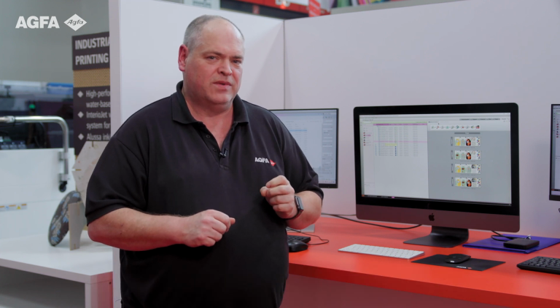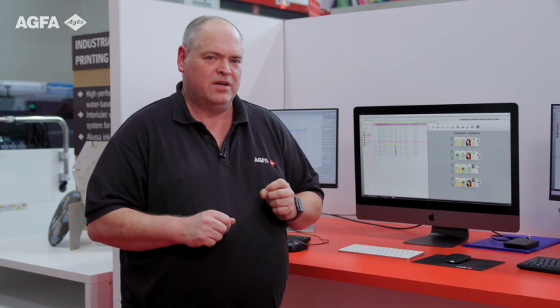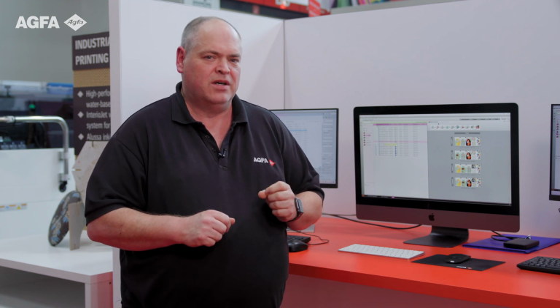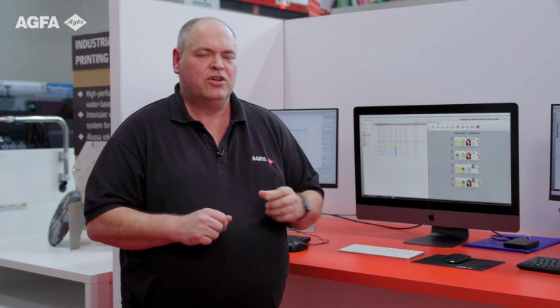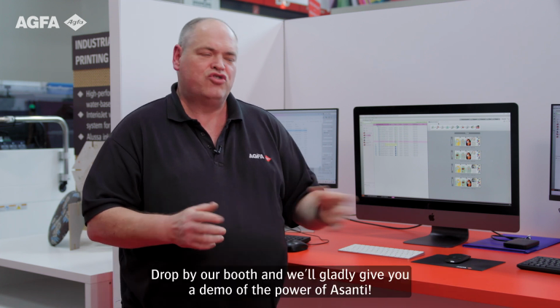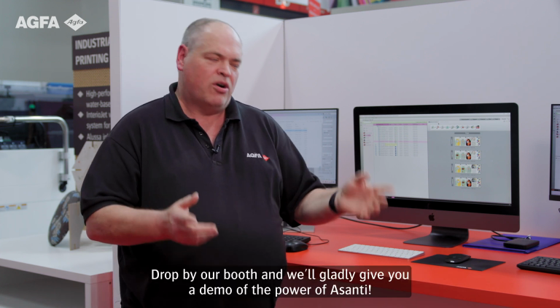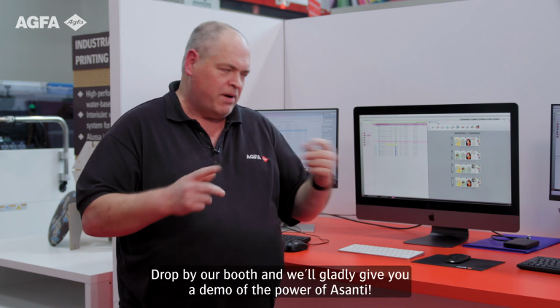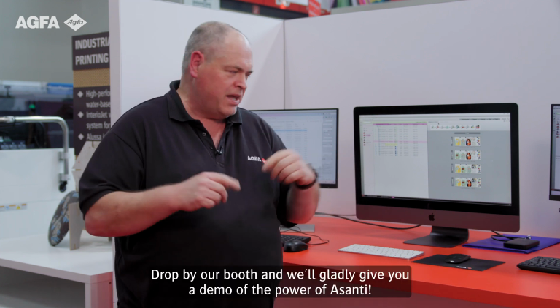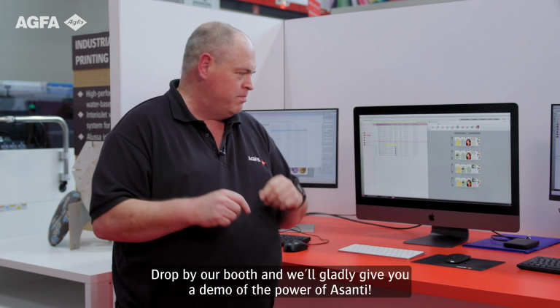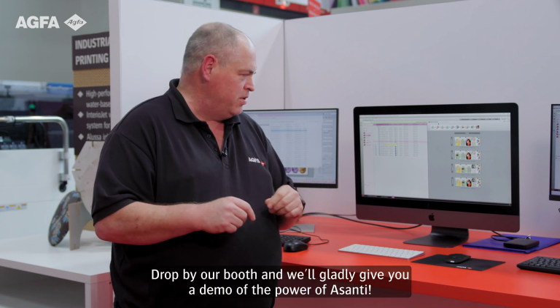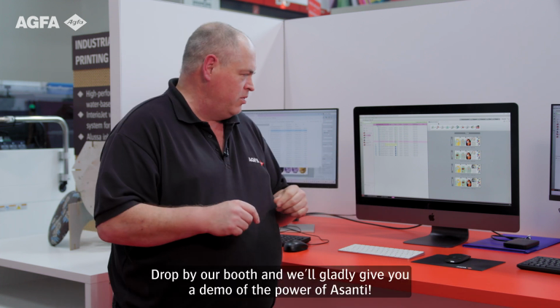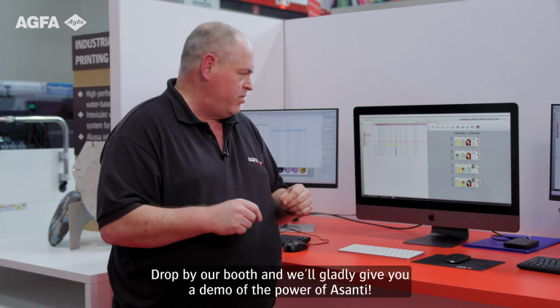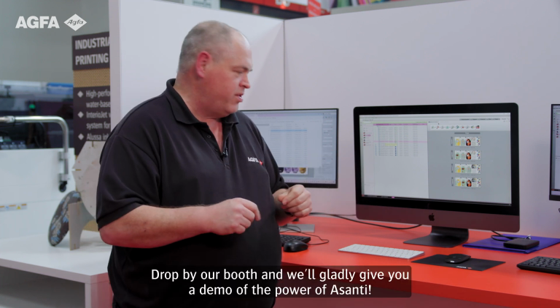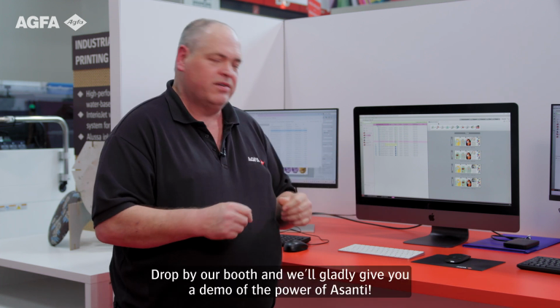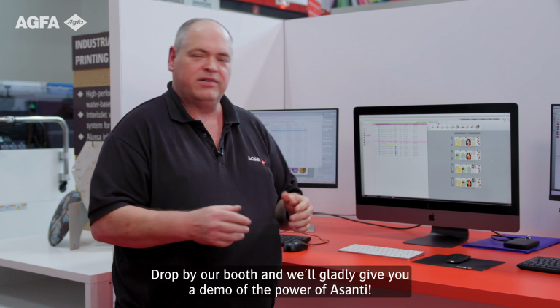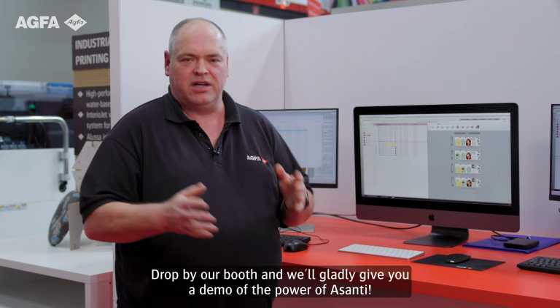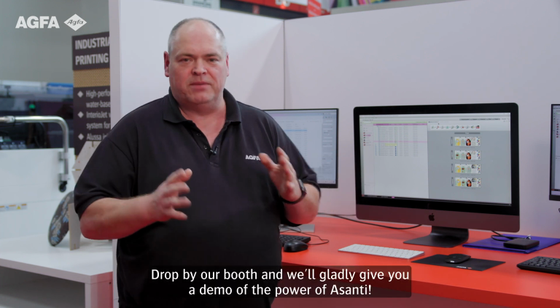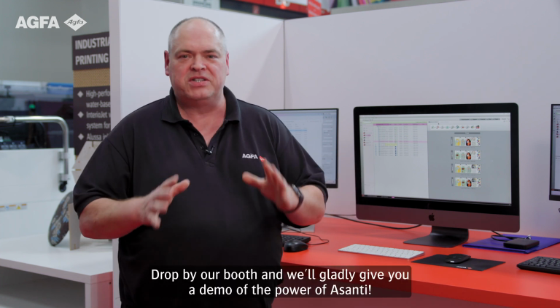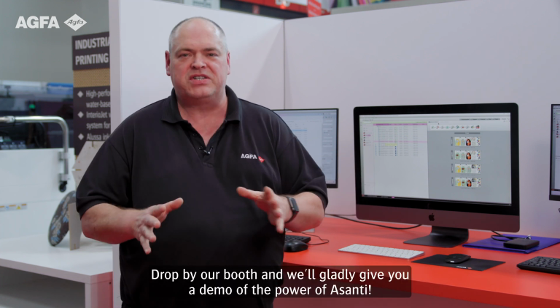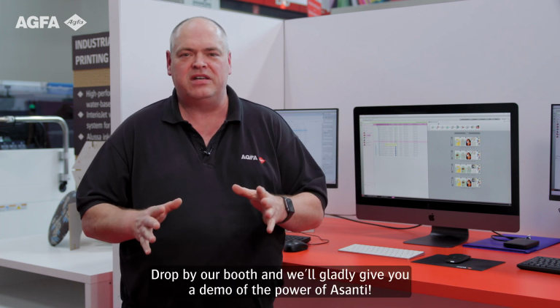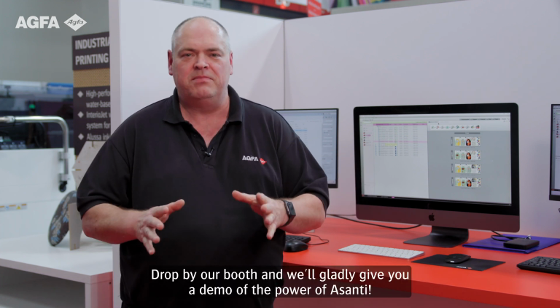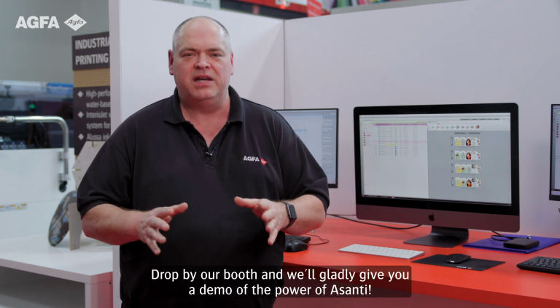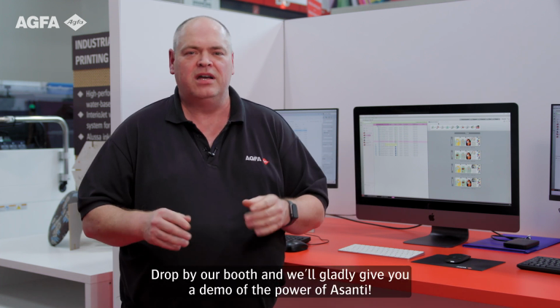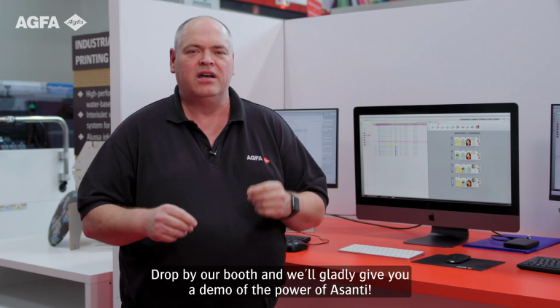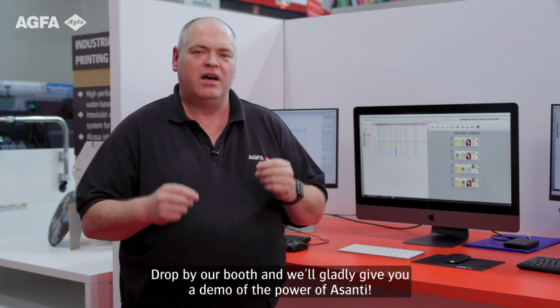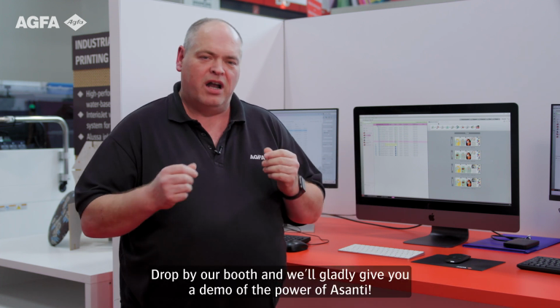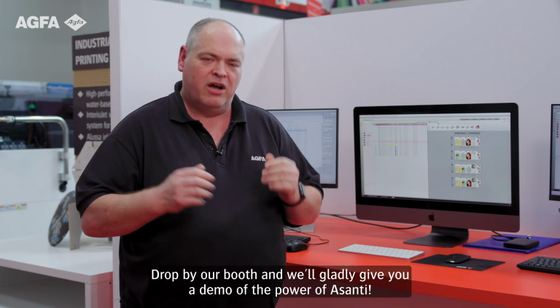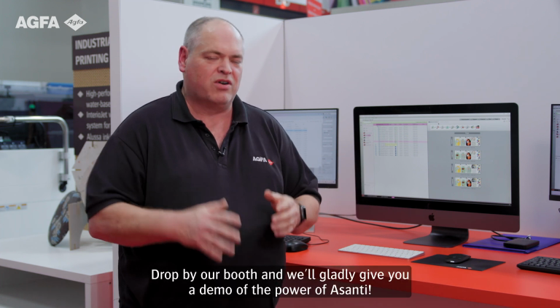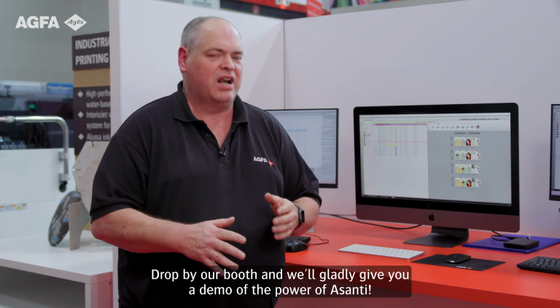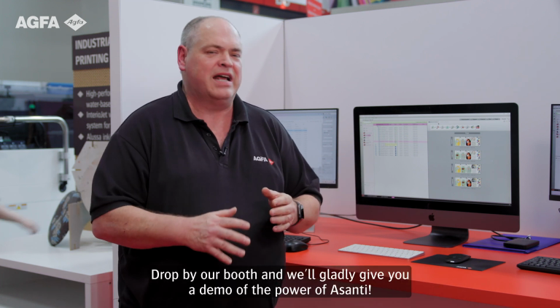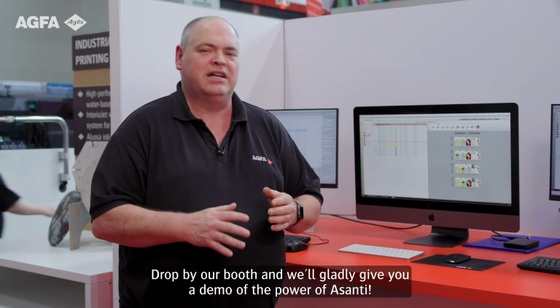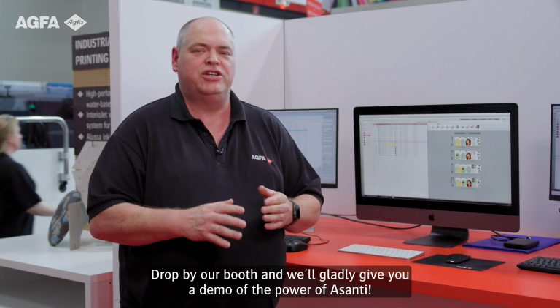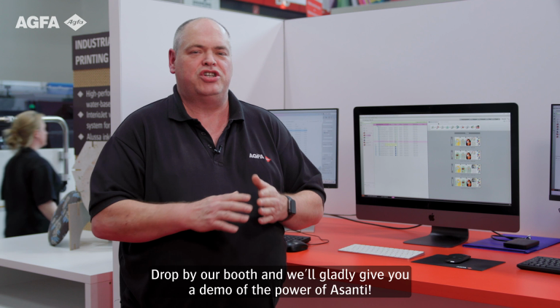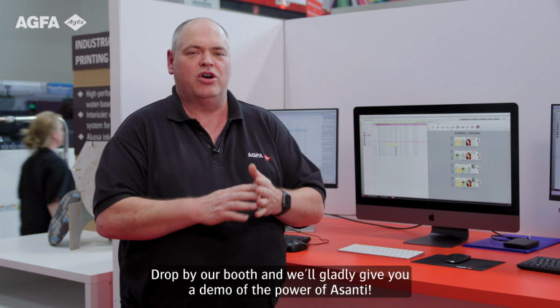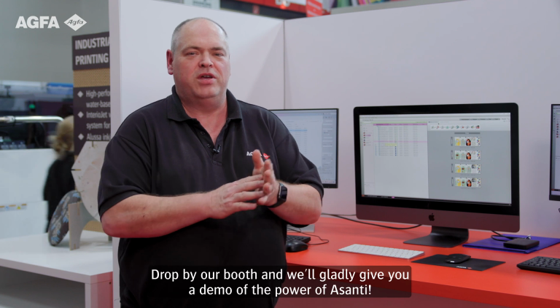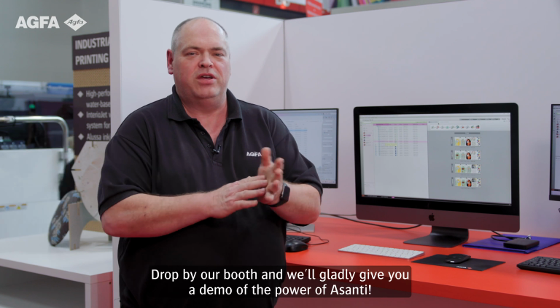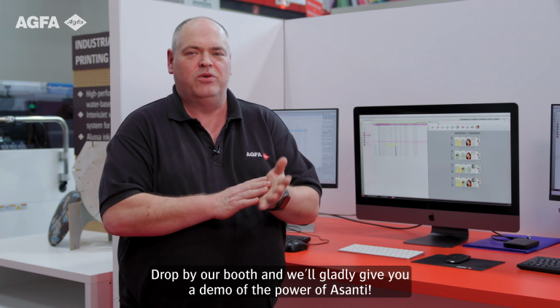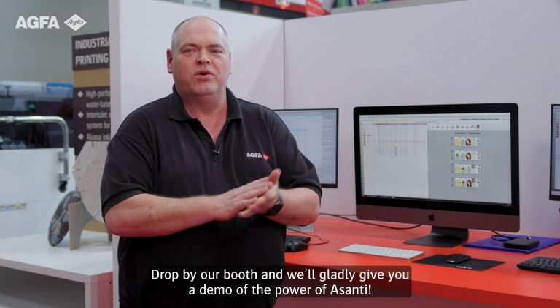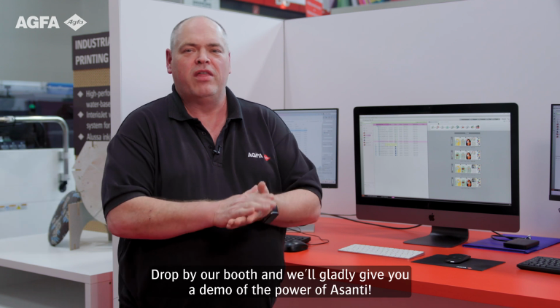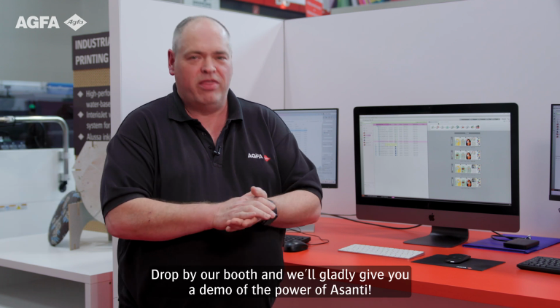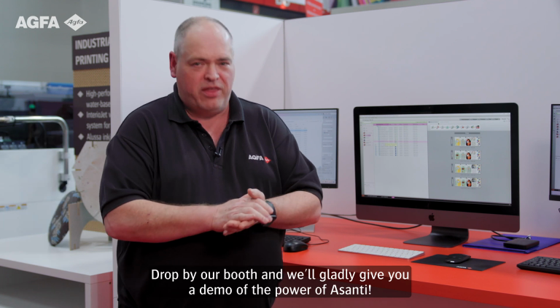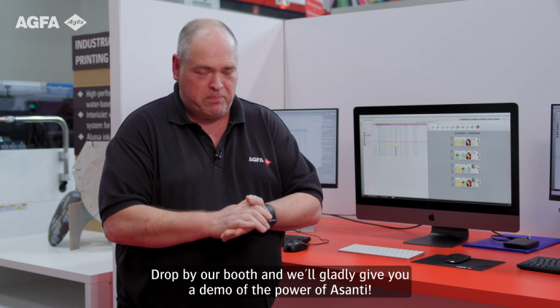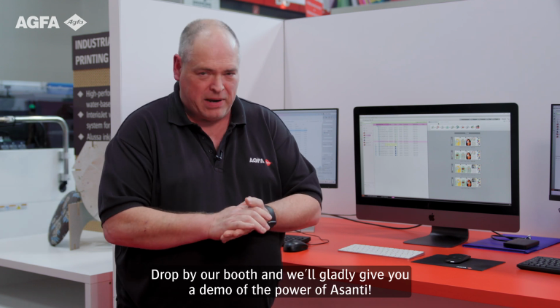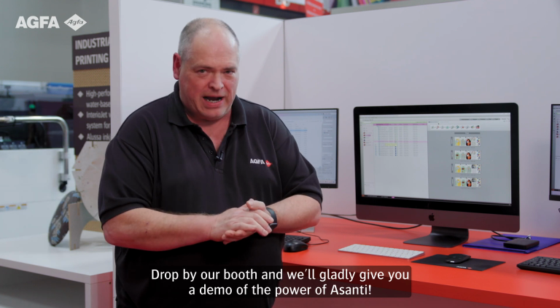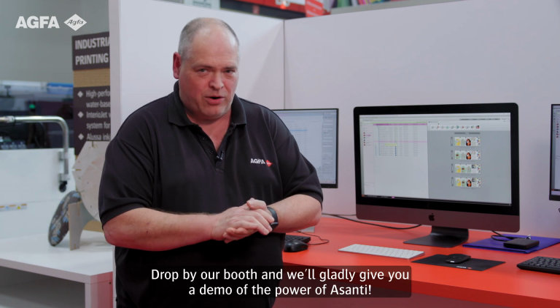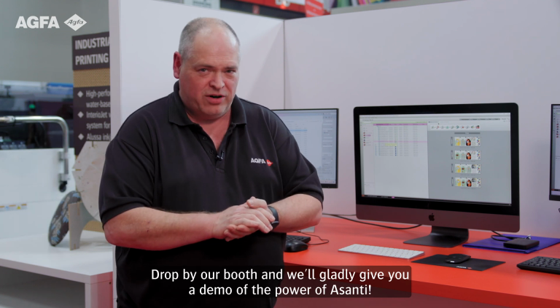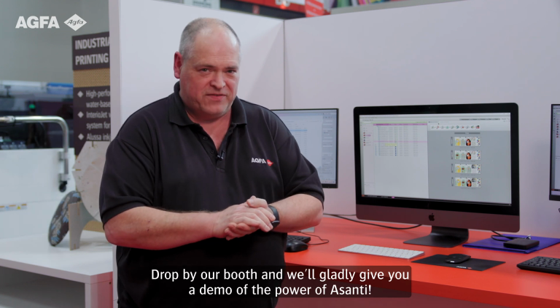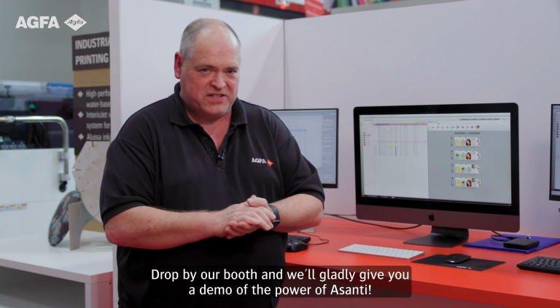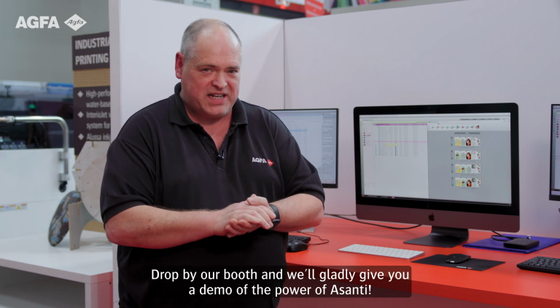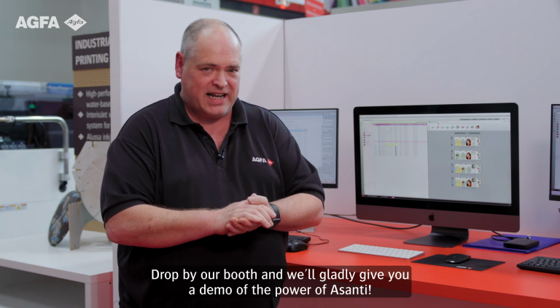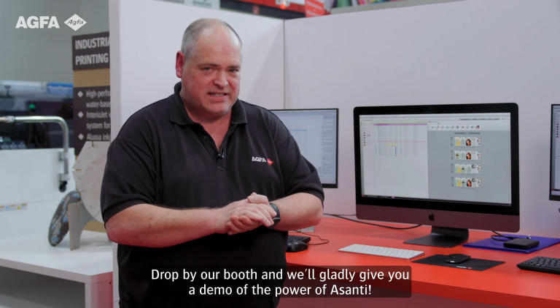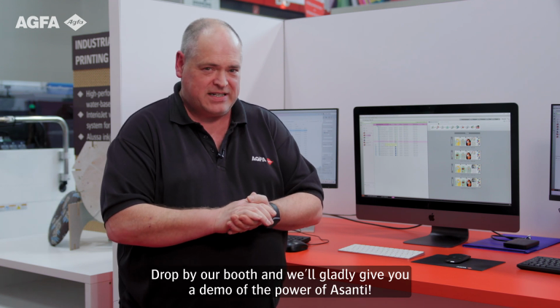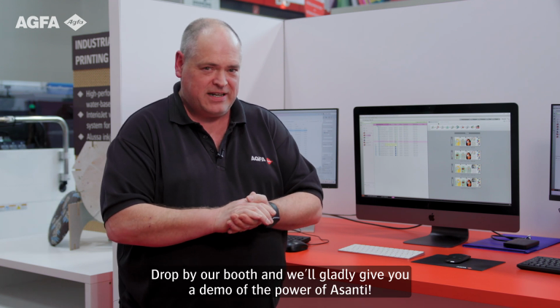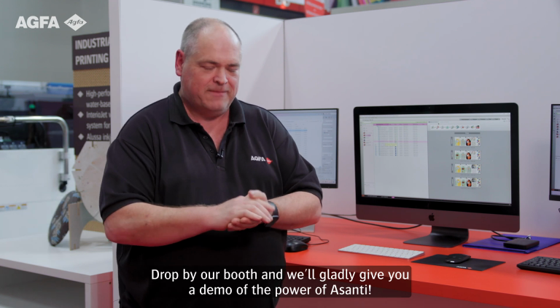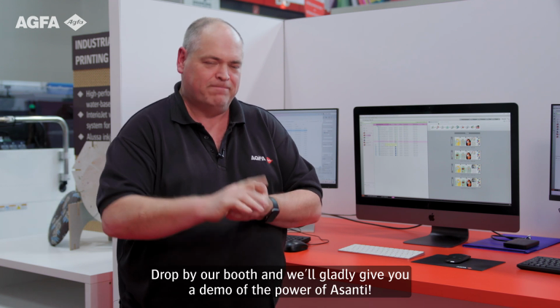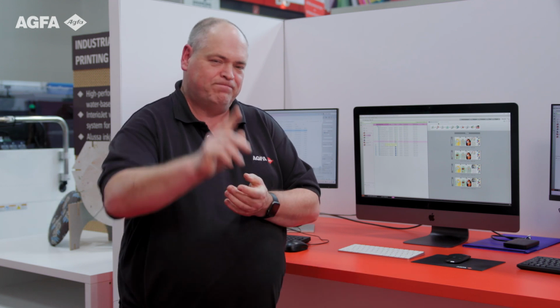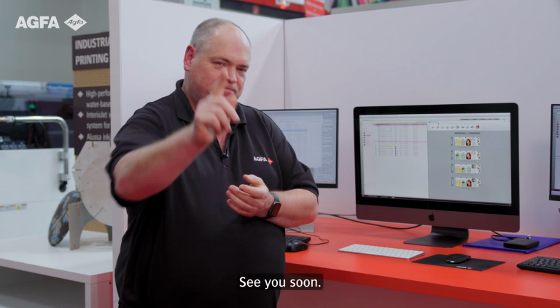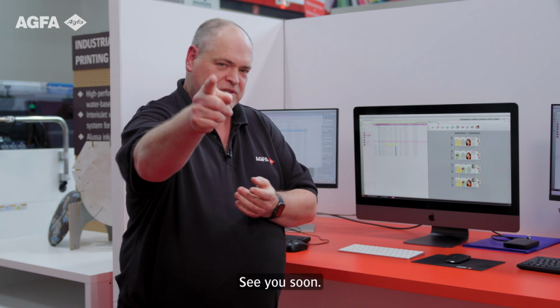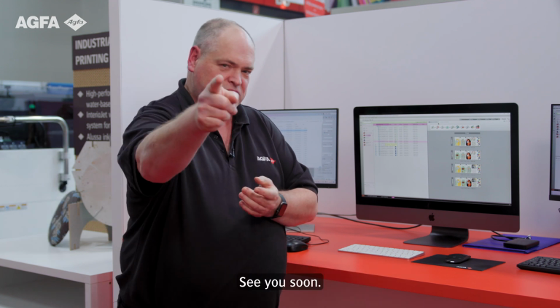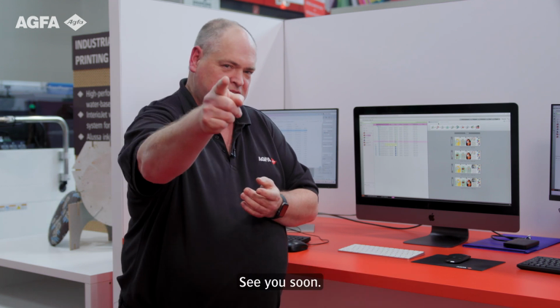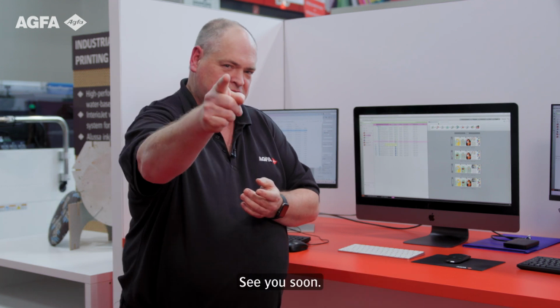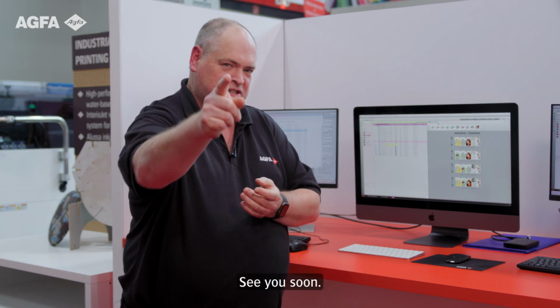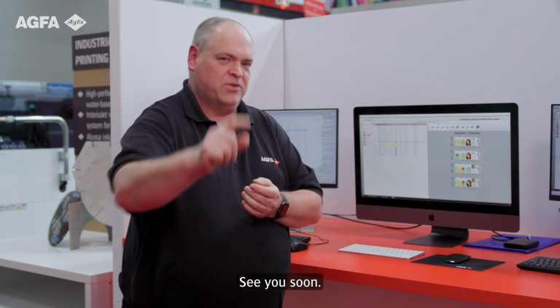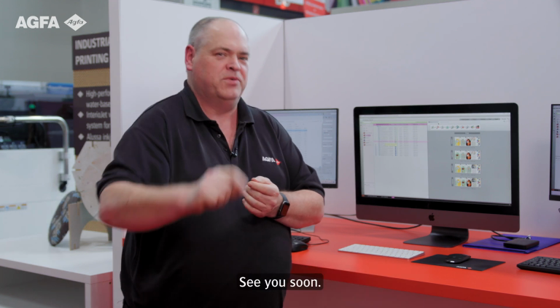Drop by the booth, come and see me and I'll gladly show you the power of Asante. See you soon.